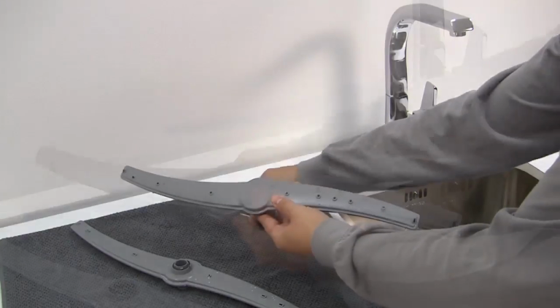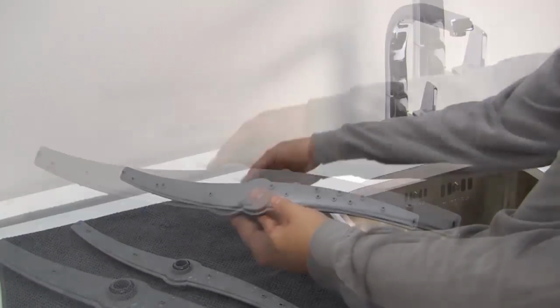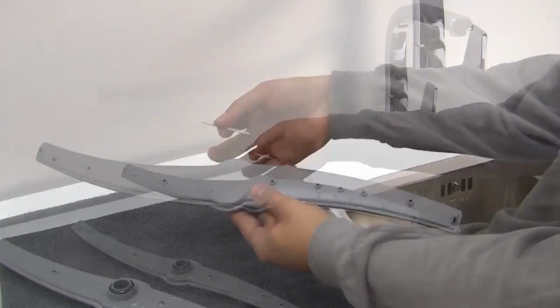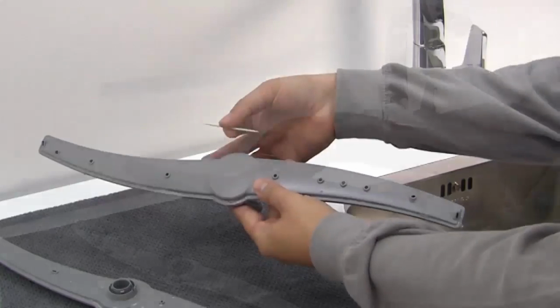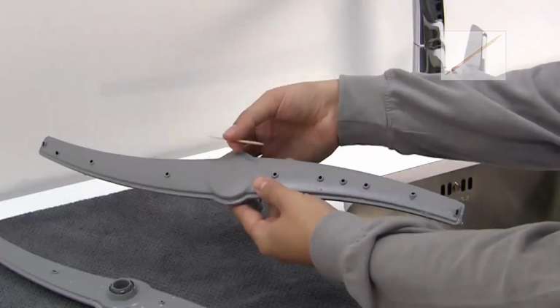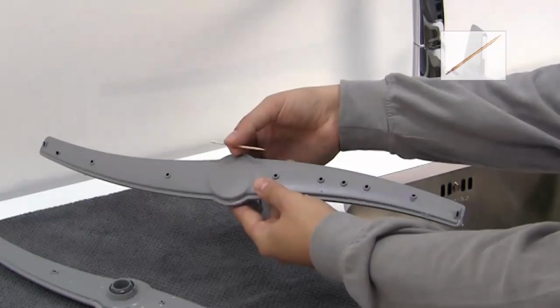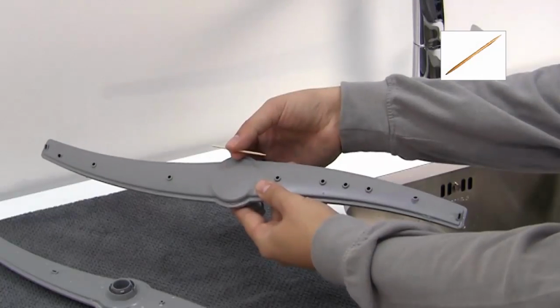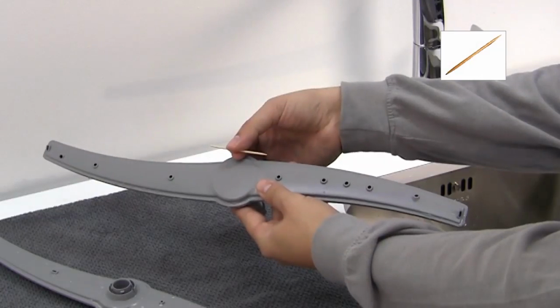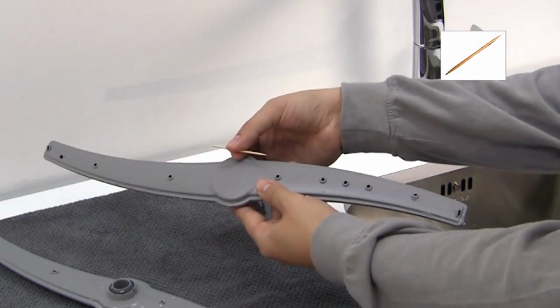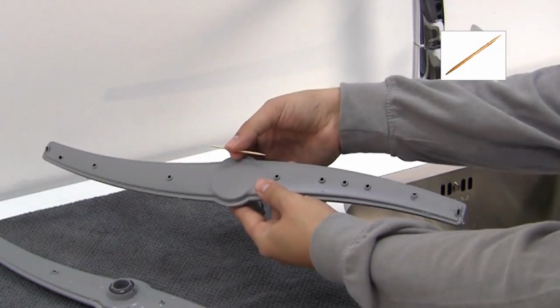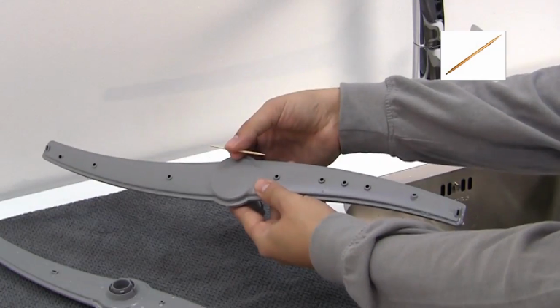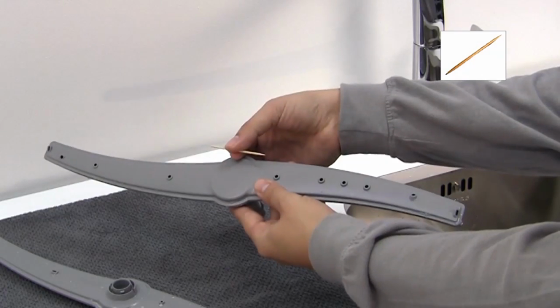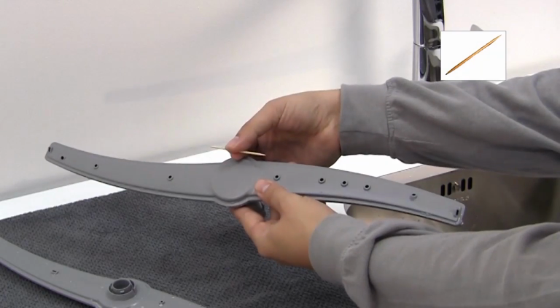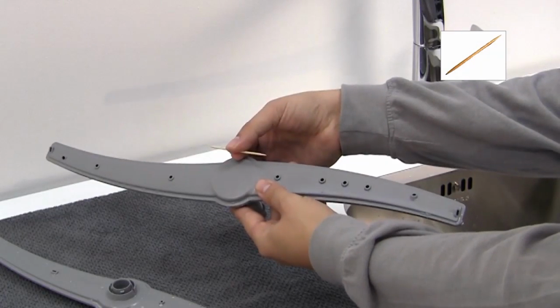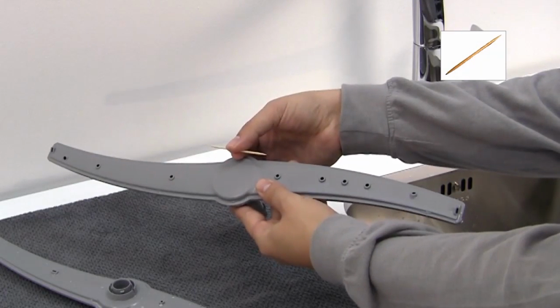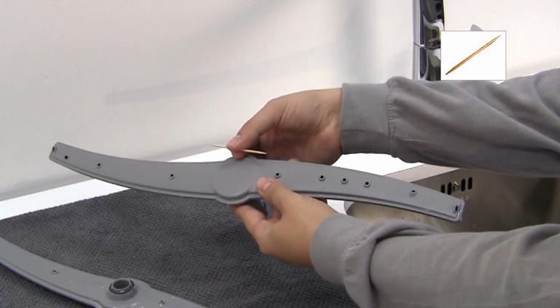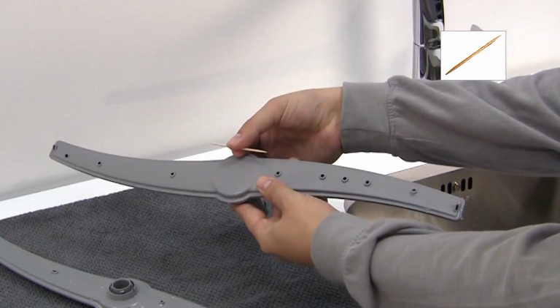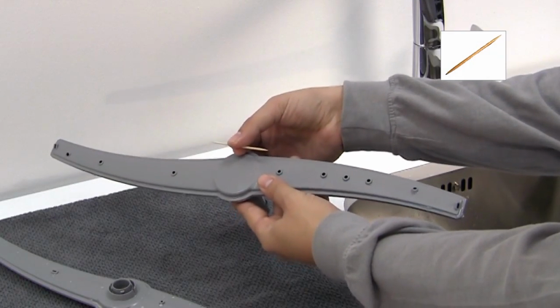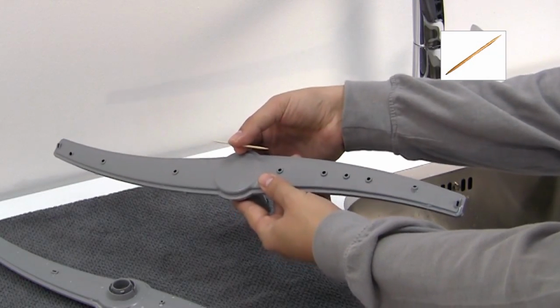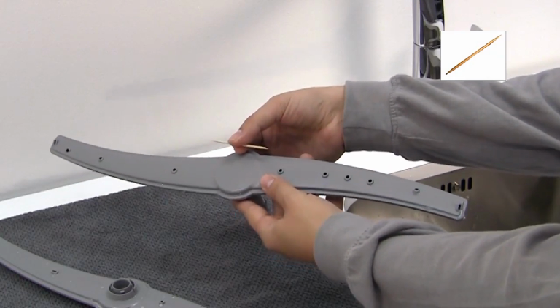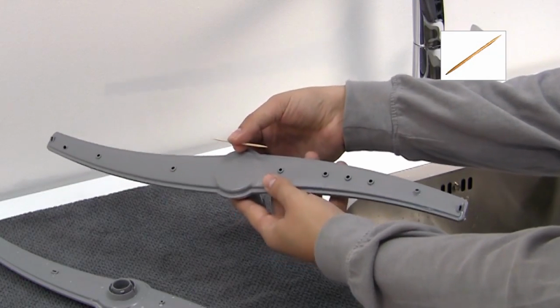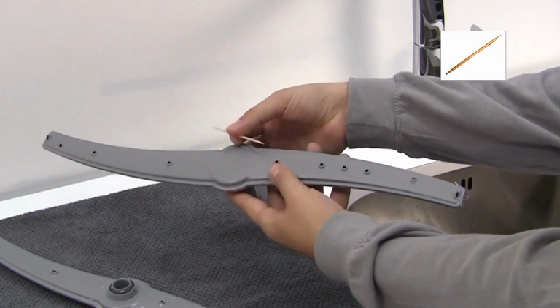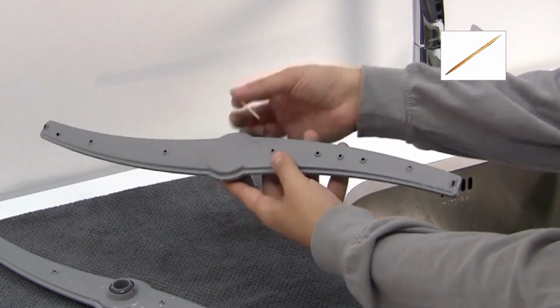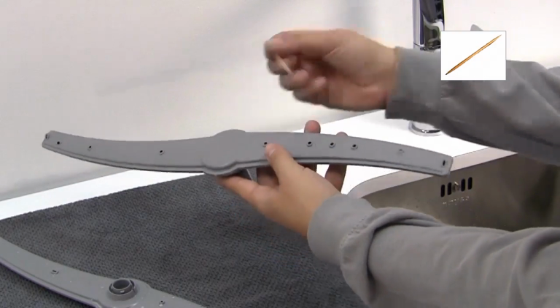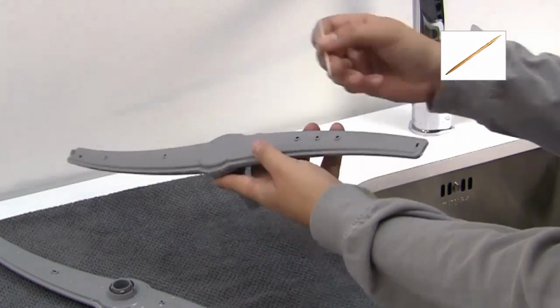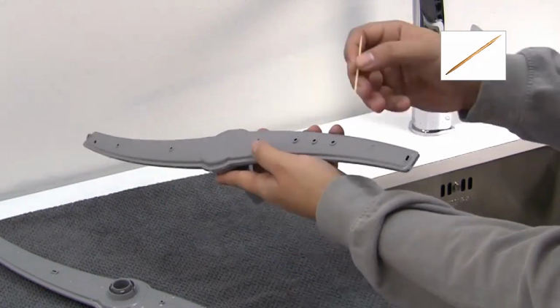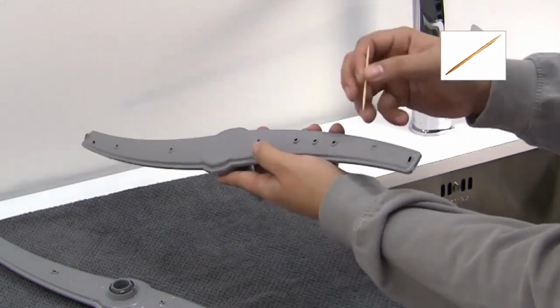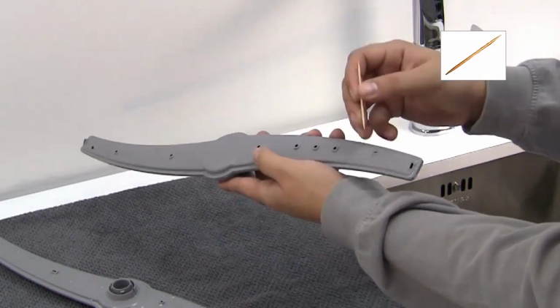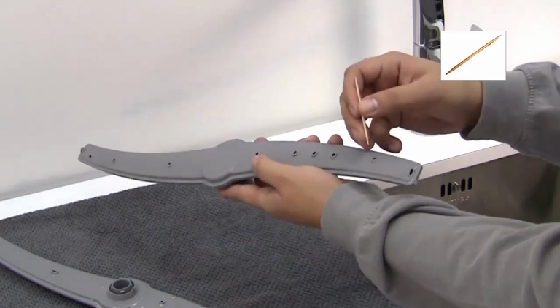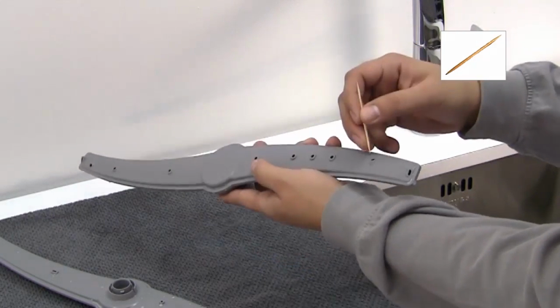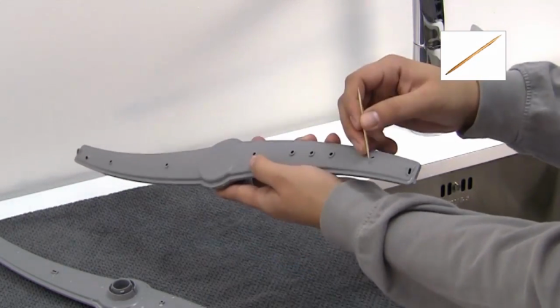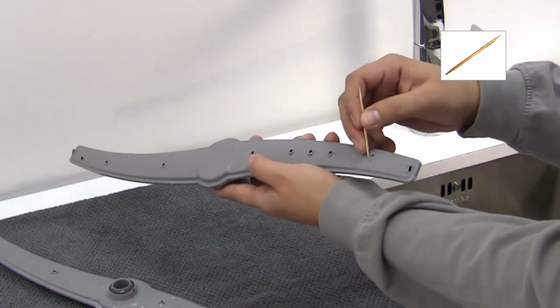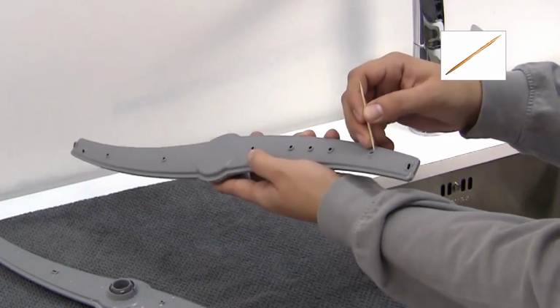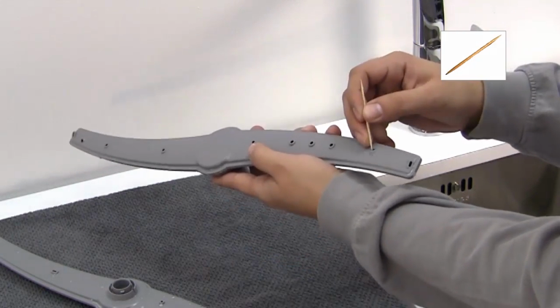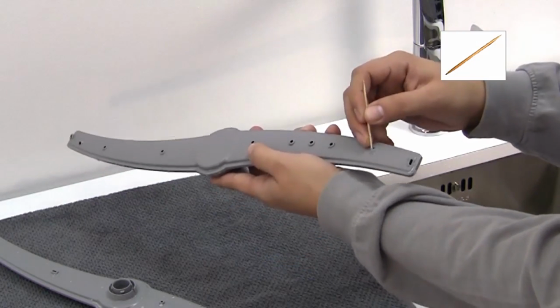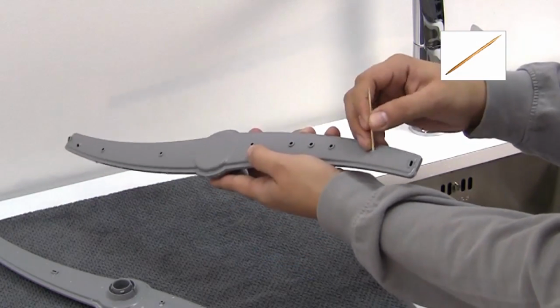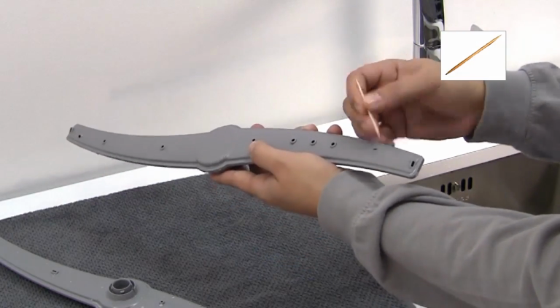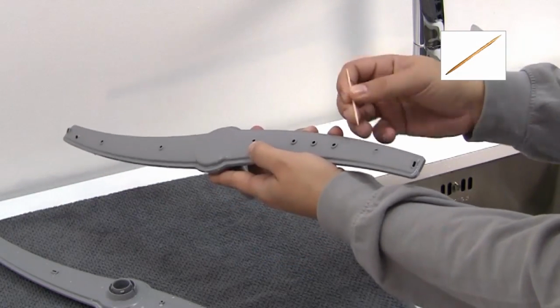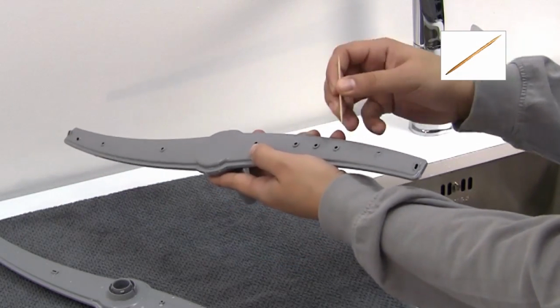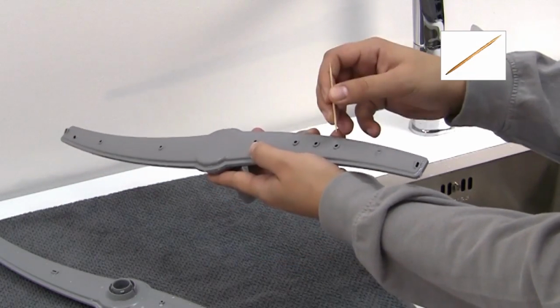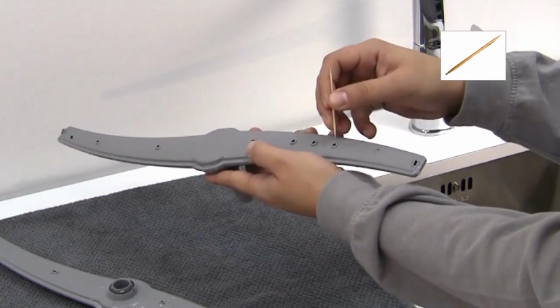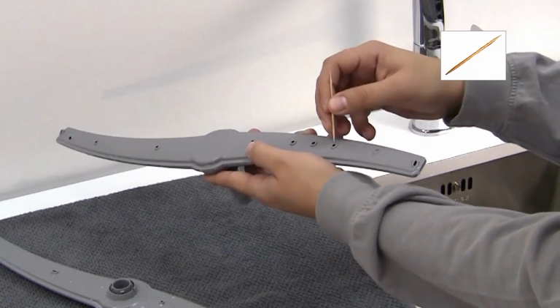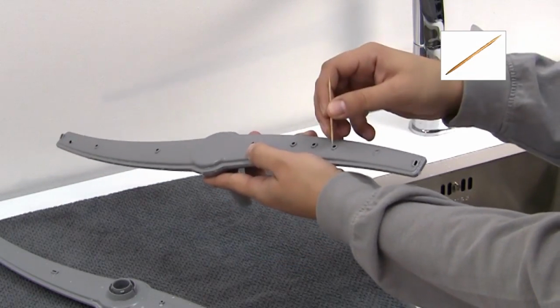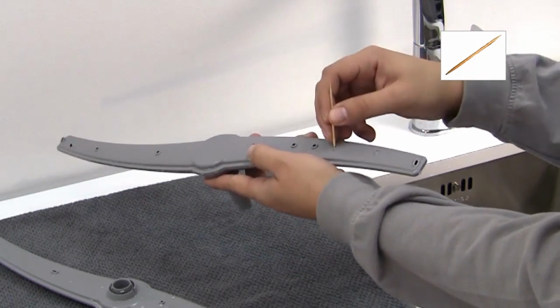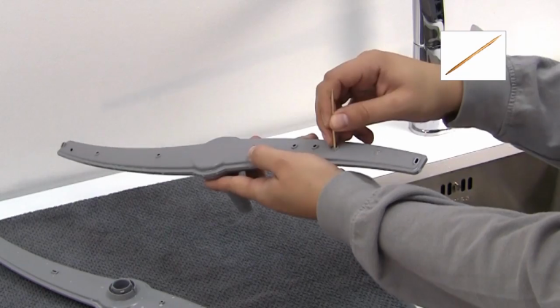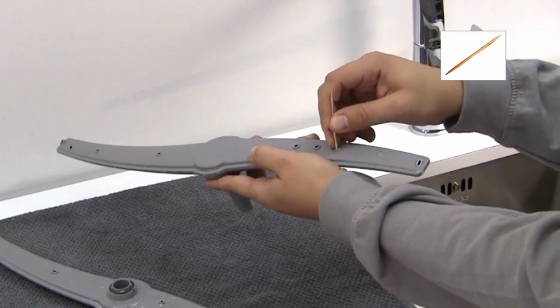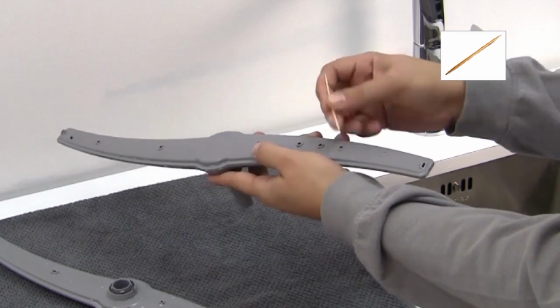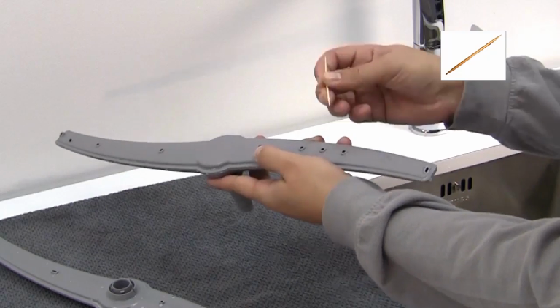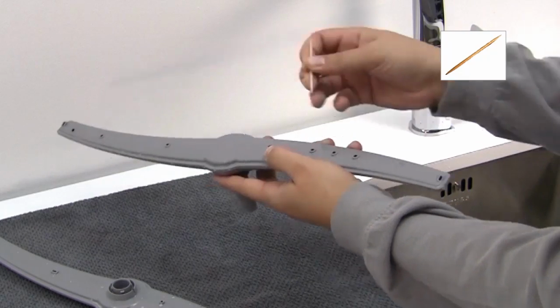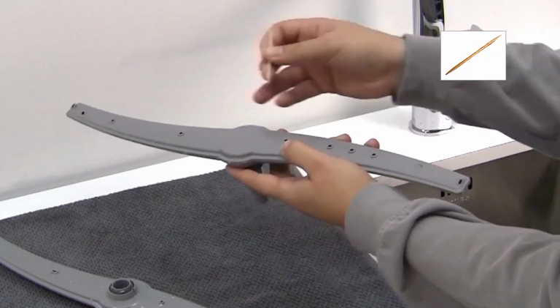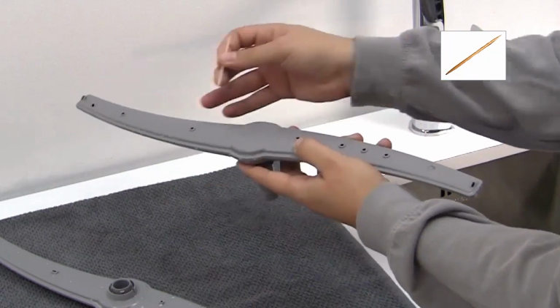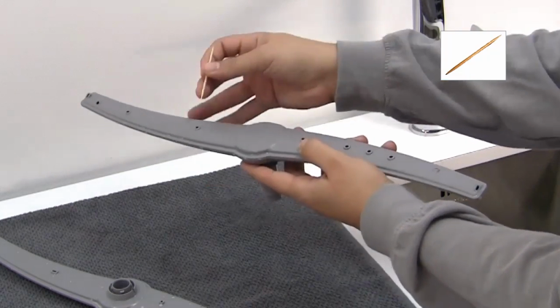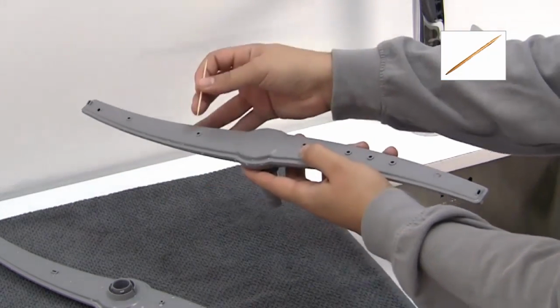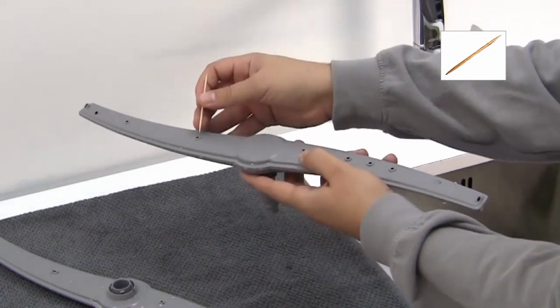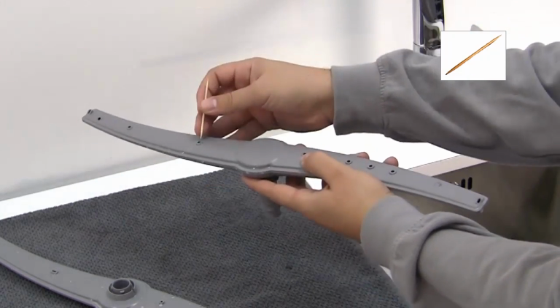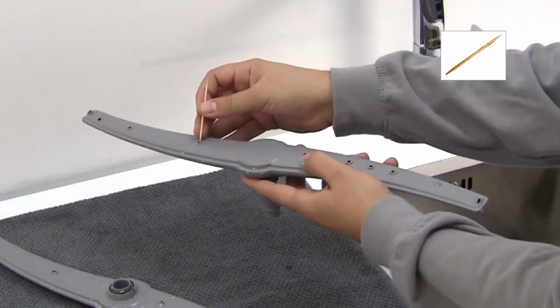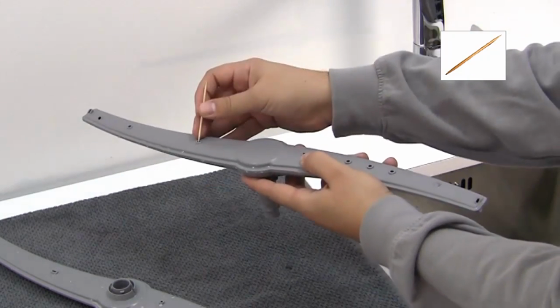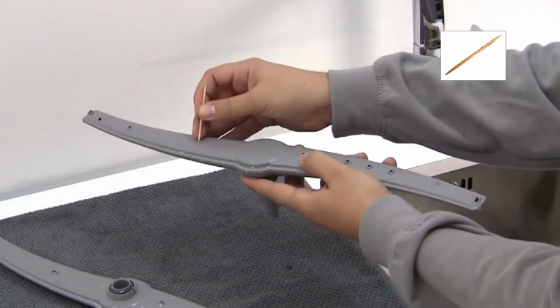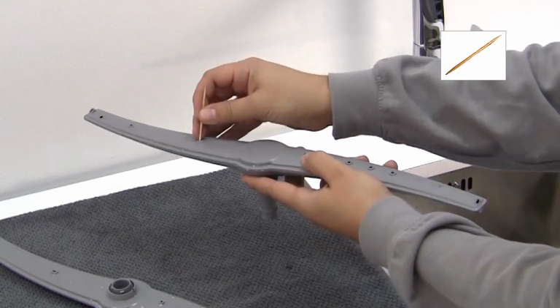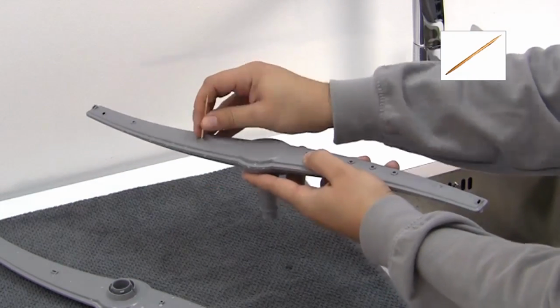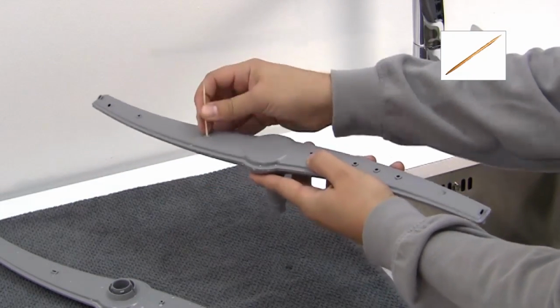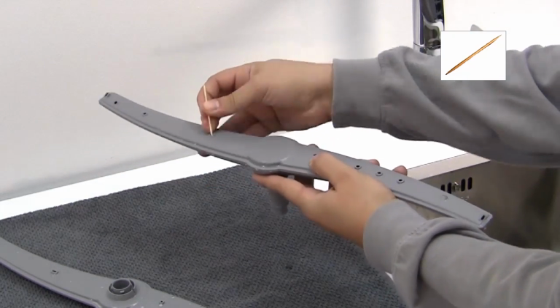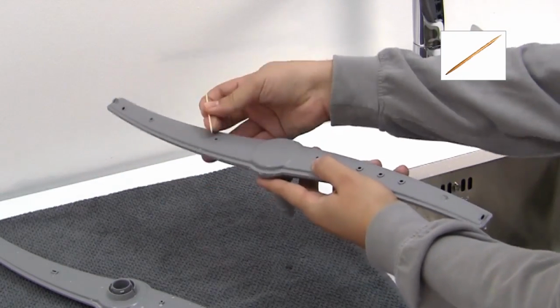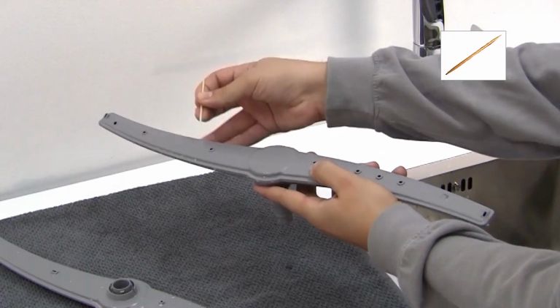These can become blocked with food particles. A cocktail stick is ideal for removing any debris and unblocking the nozzles.